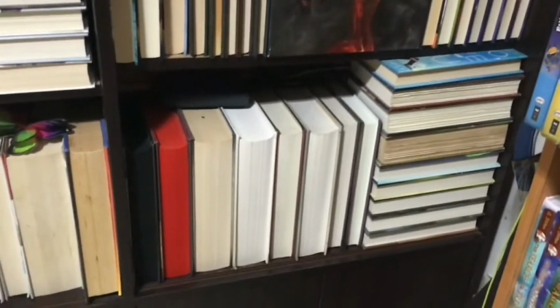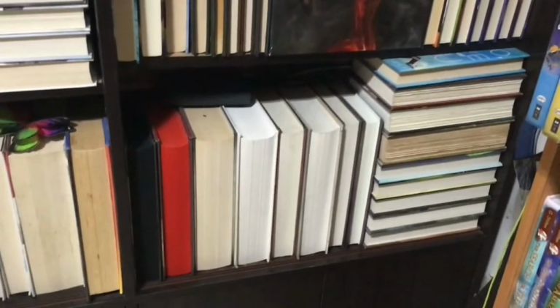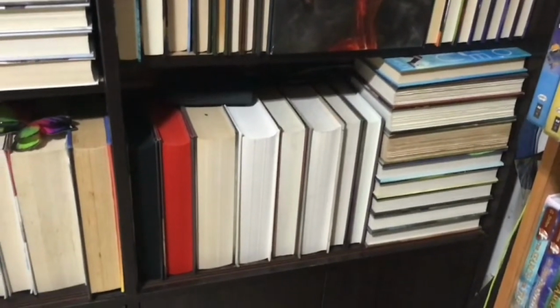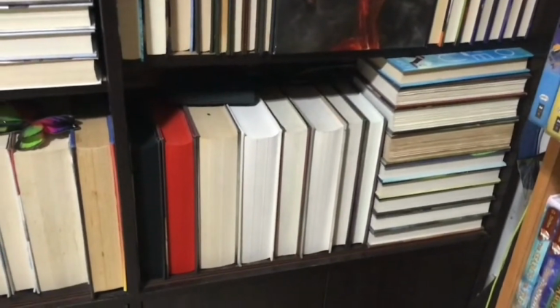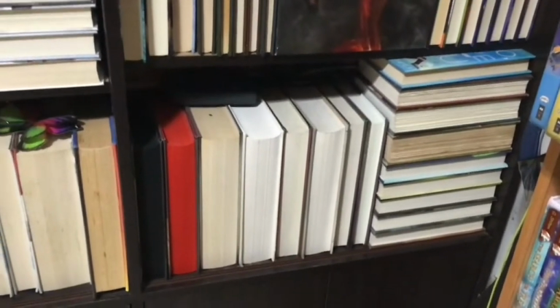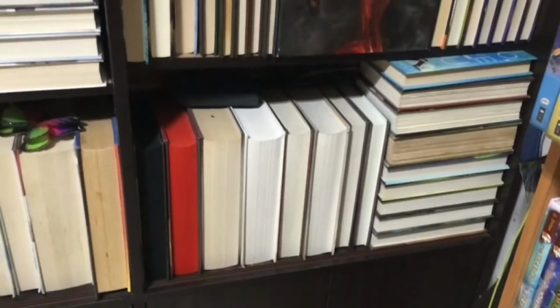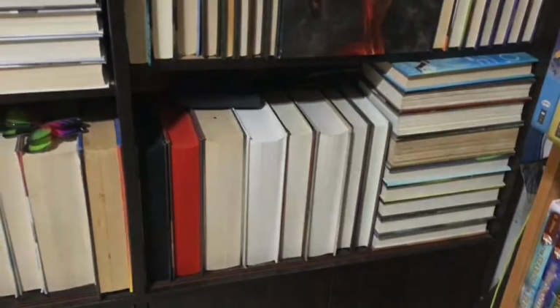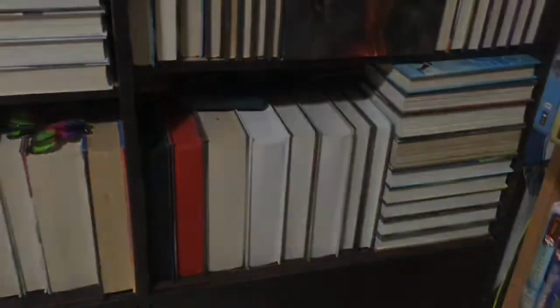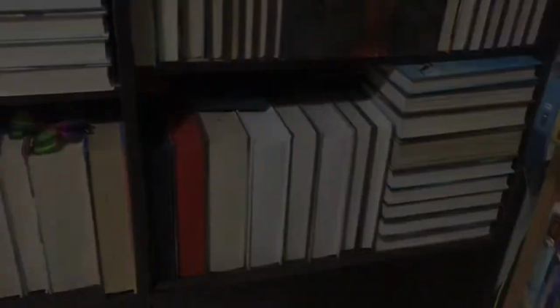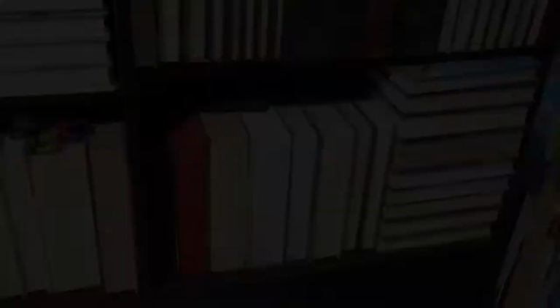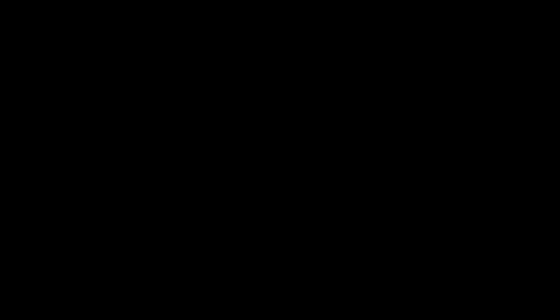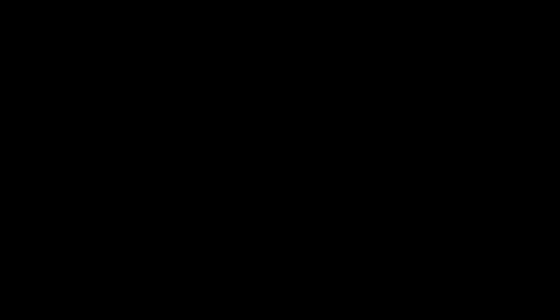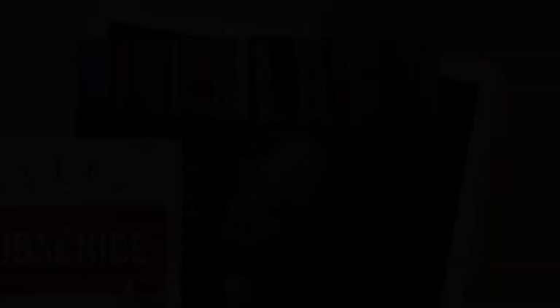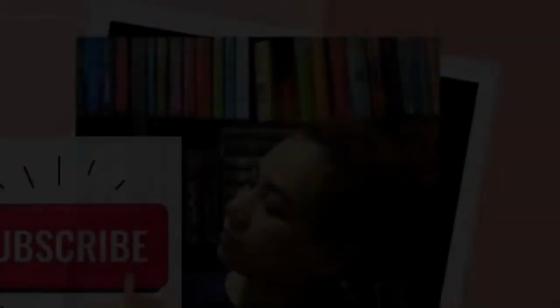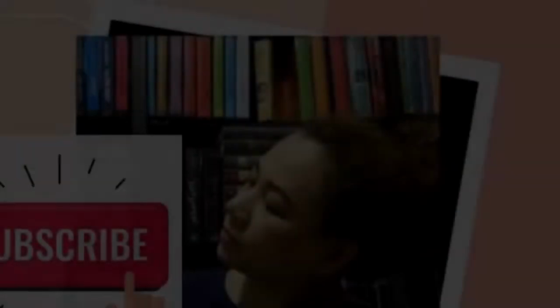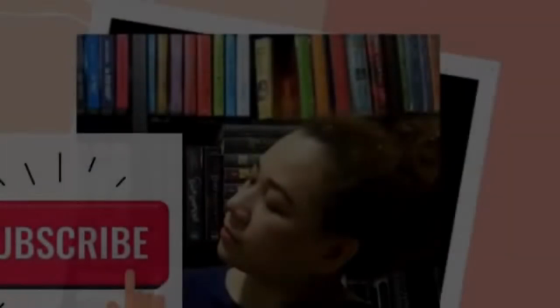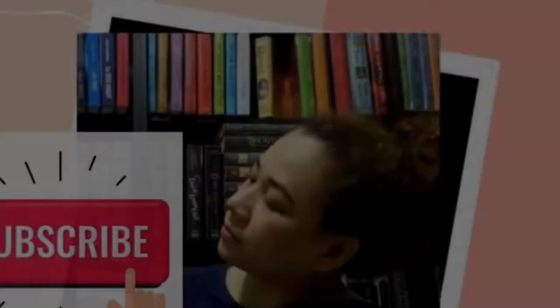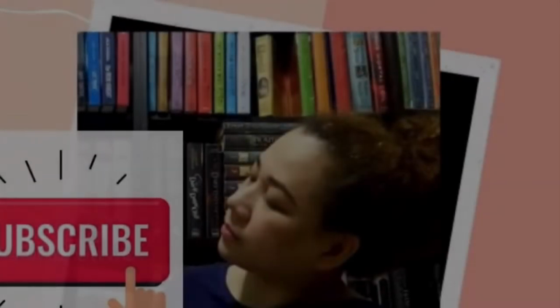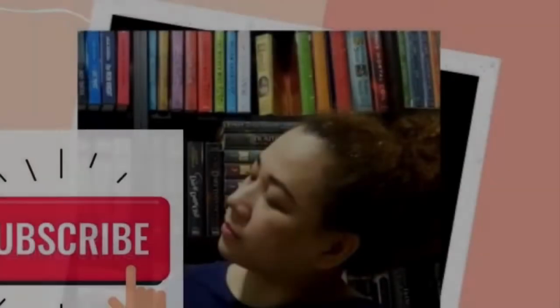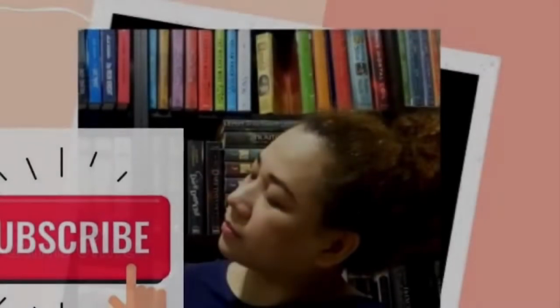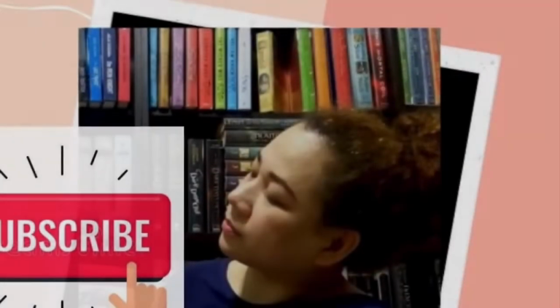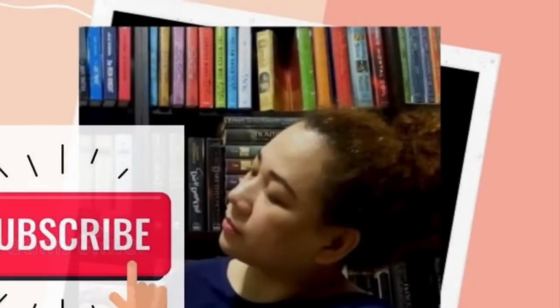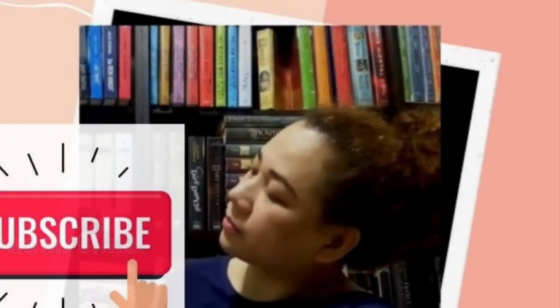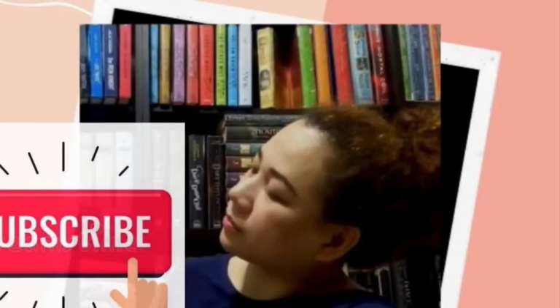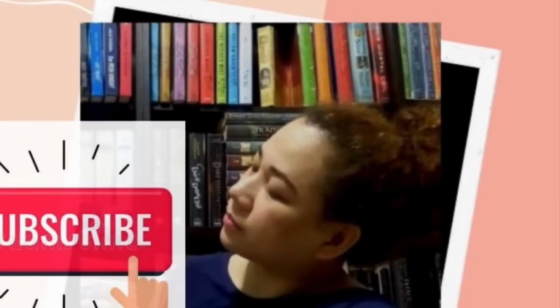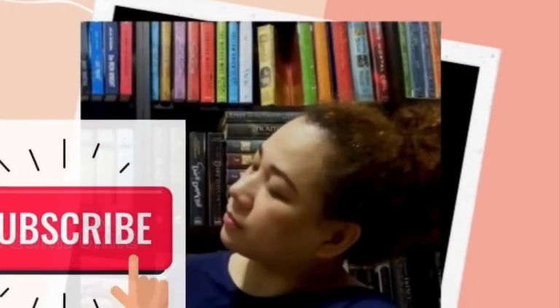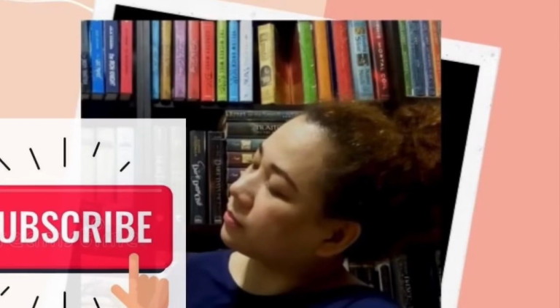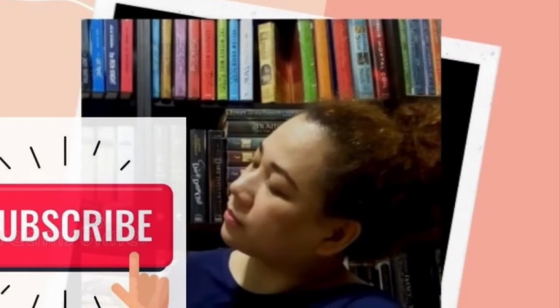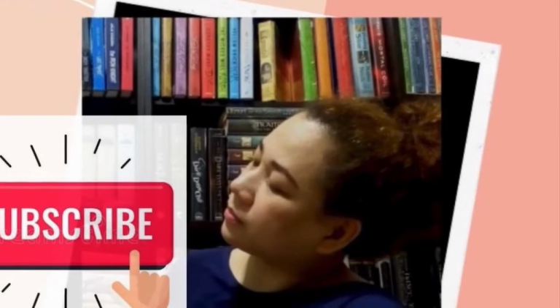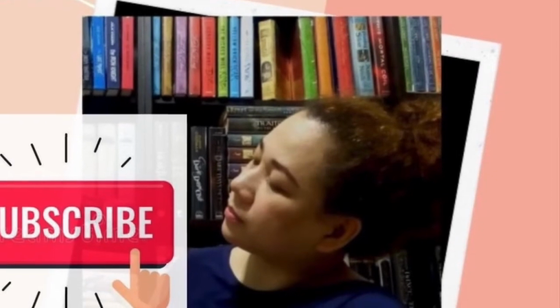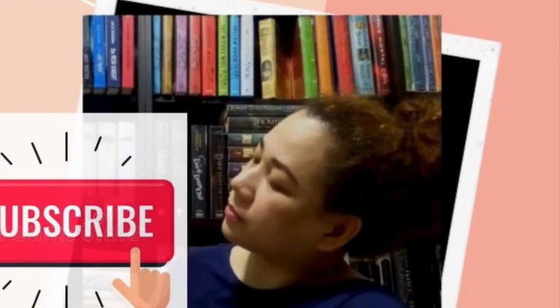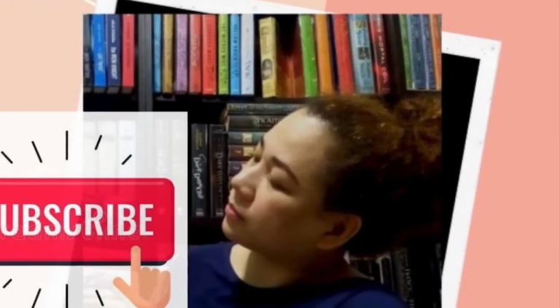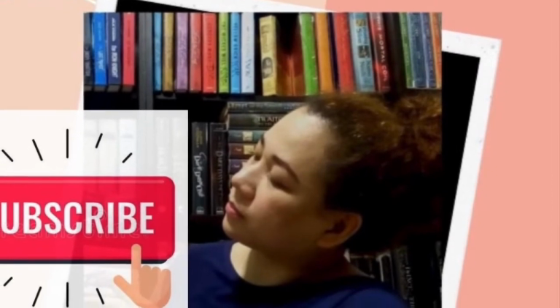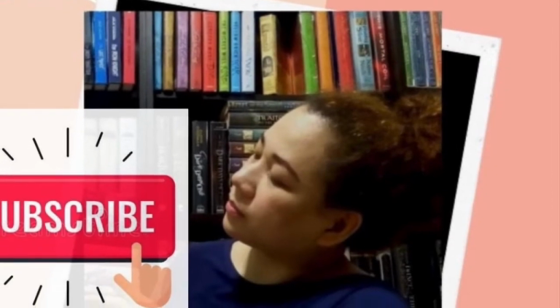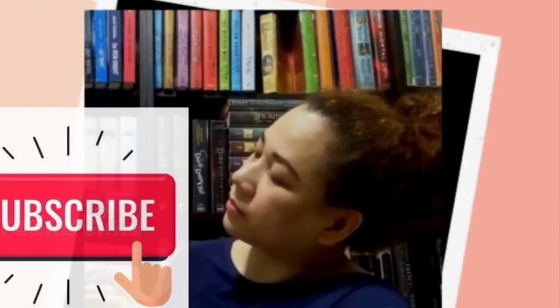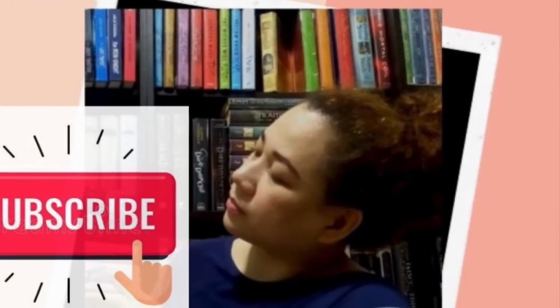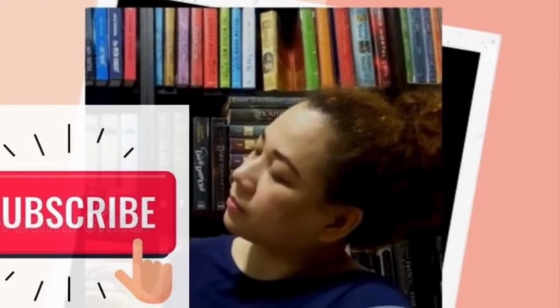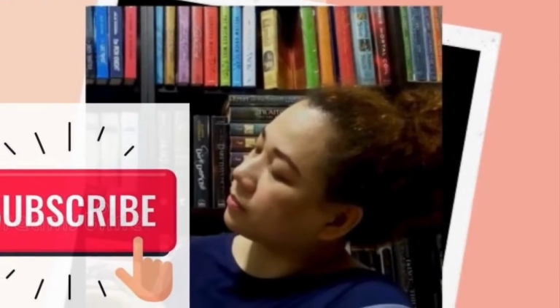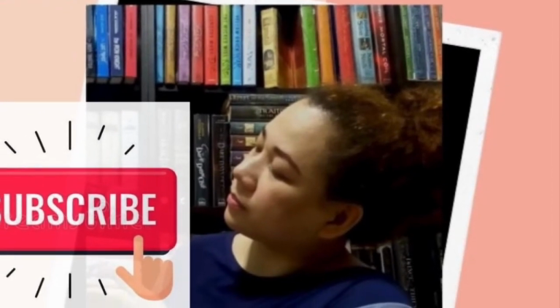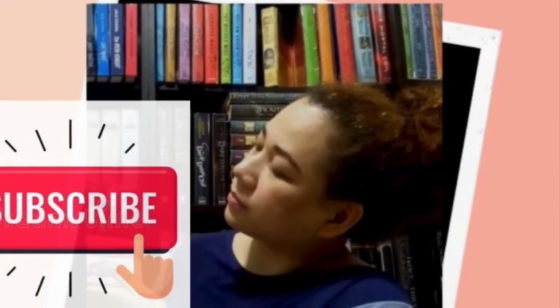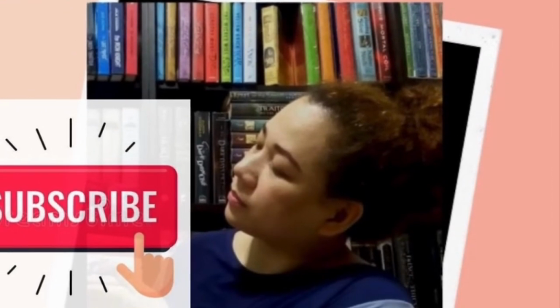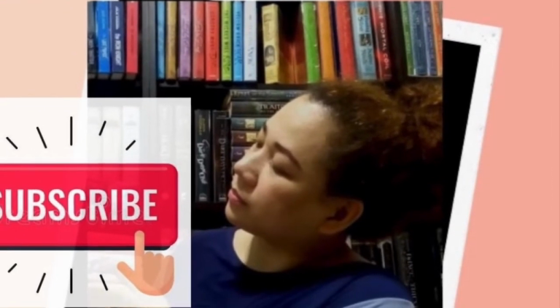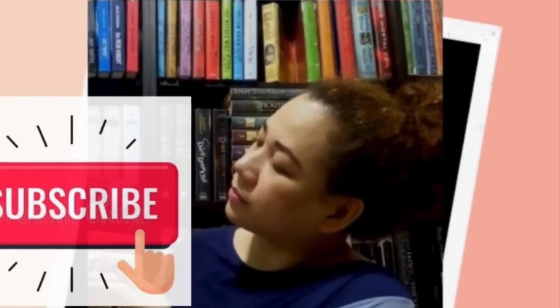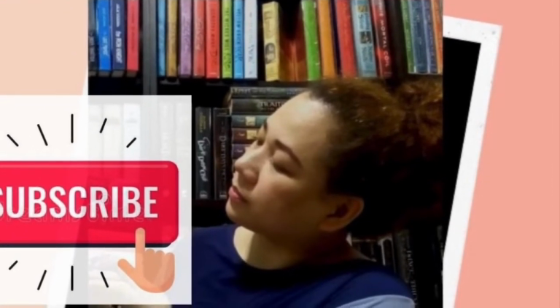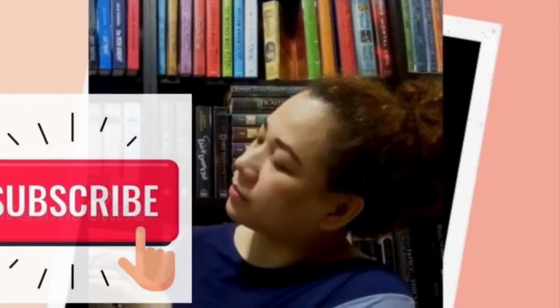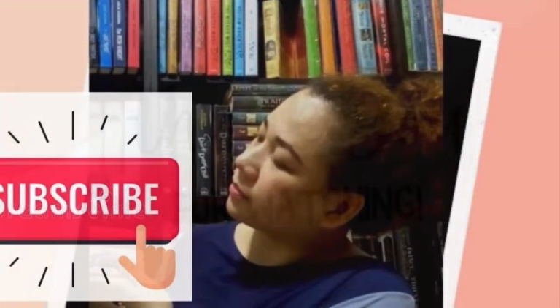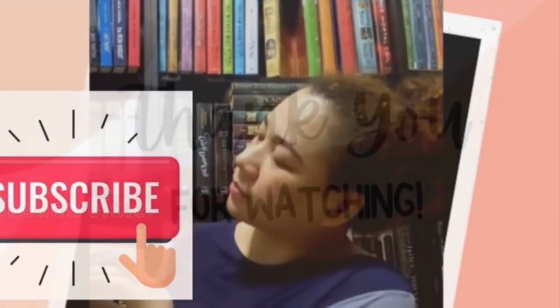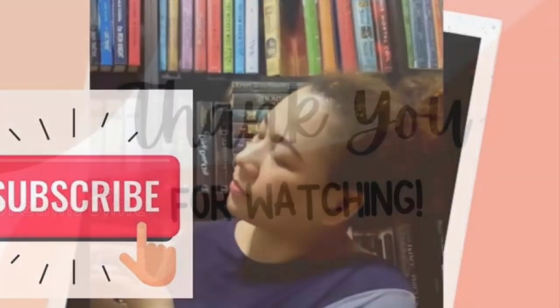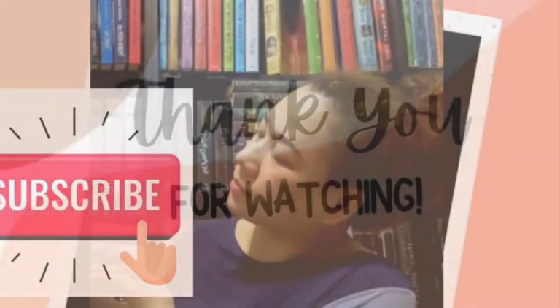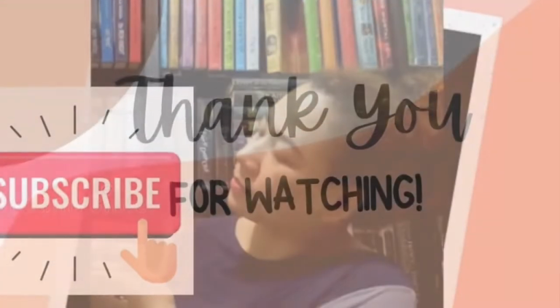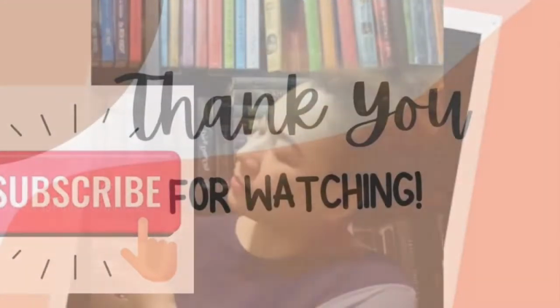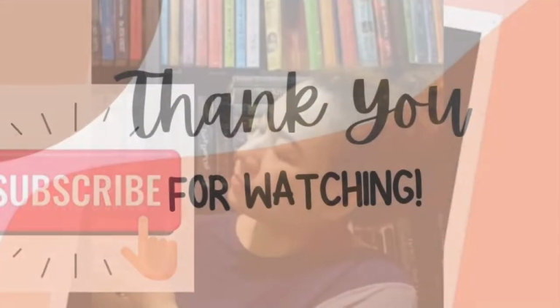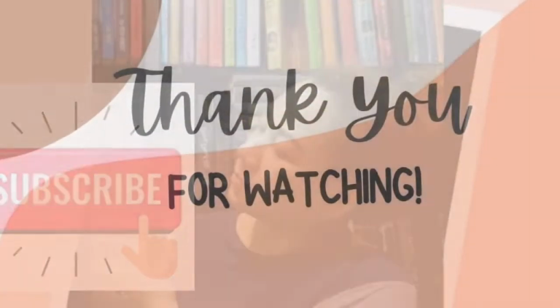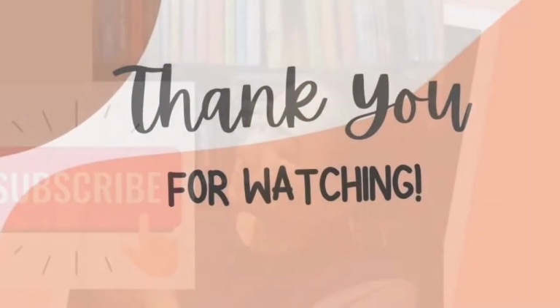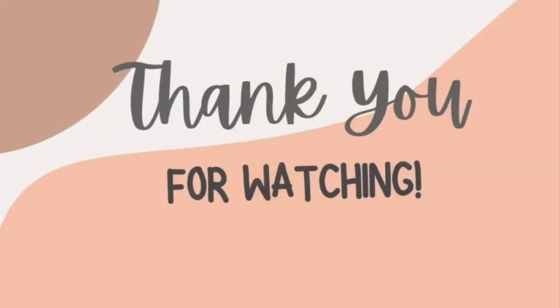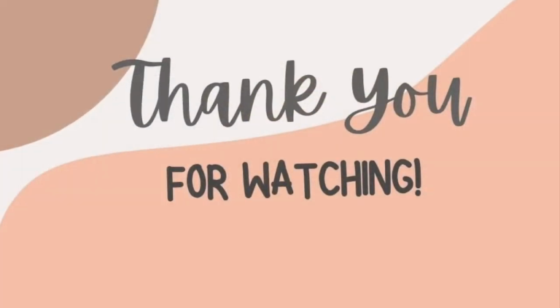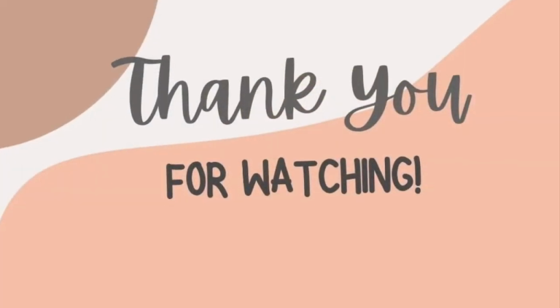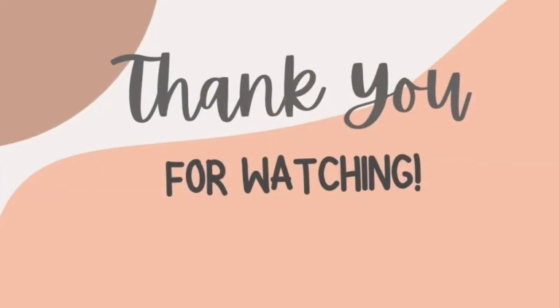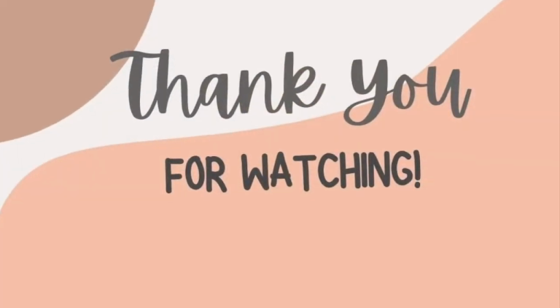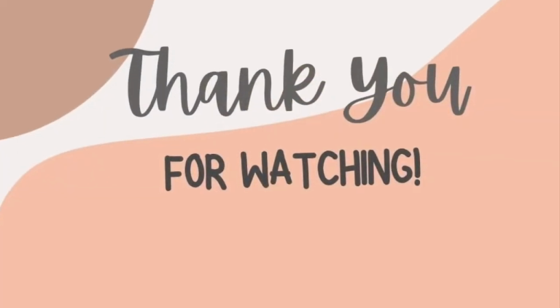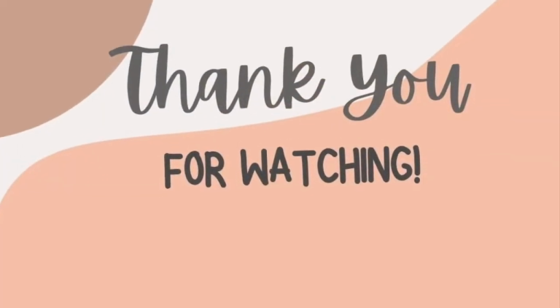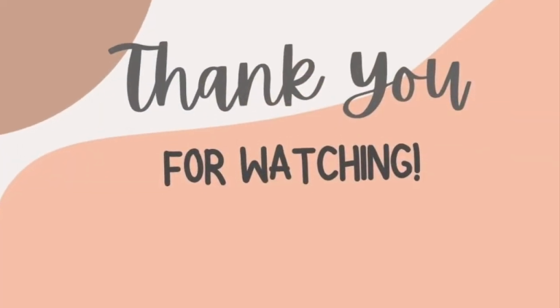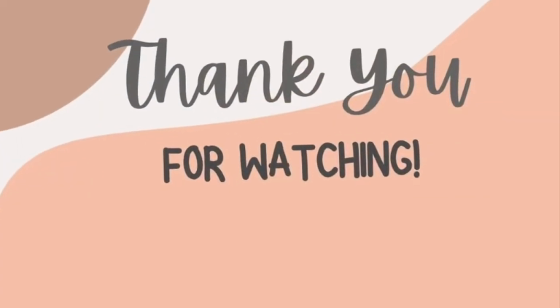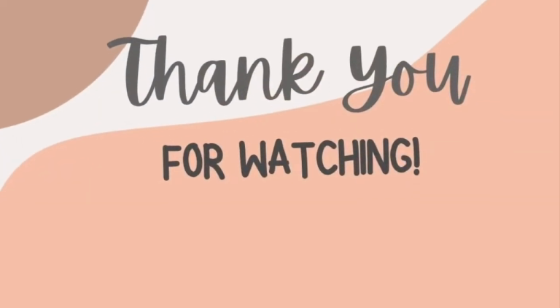Thank you for watching and please do subscribe if you like this video. I'll try to upload another one soon. Bye!